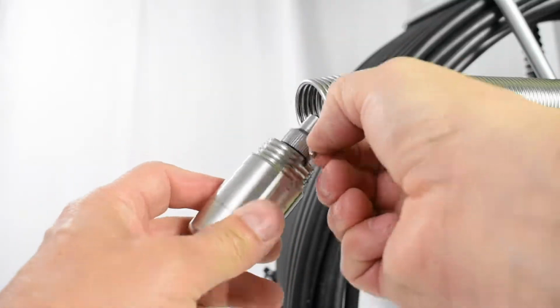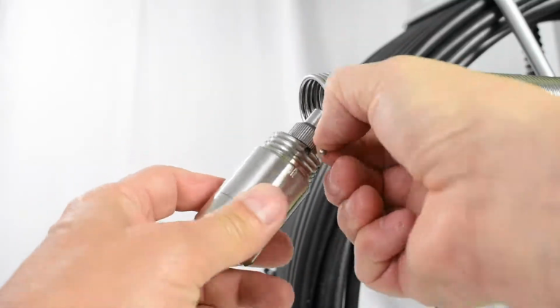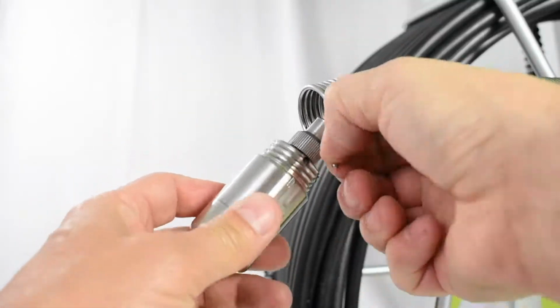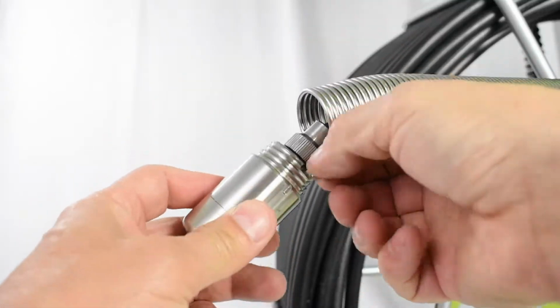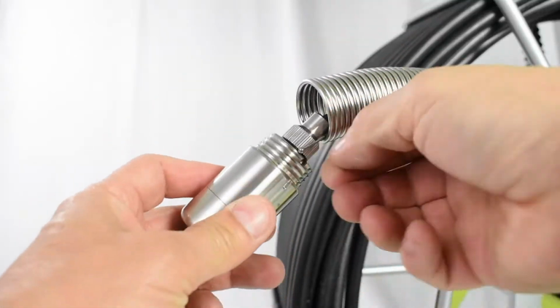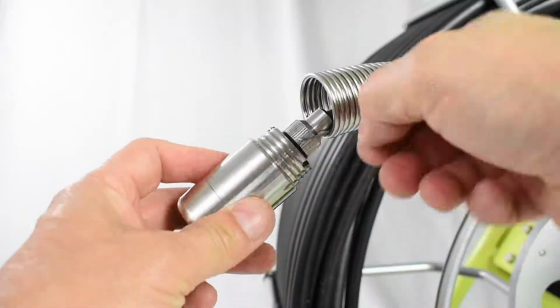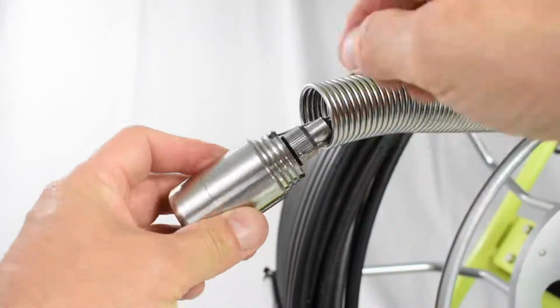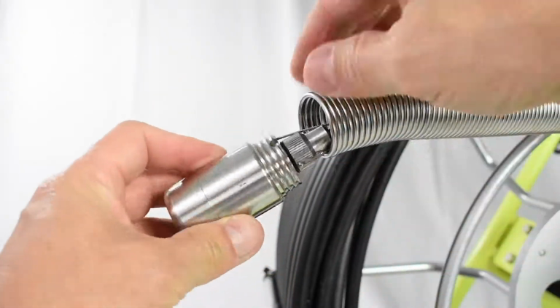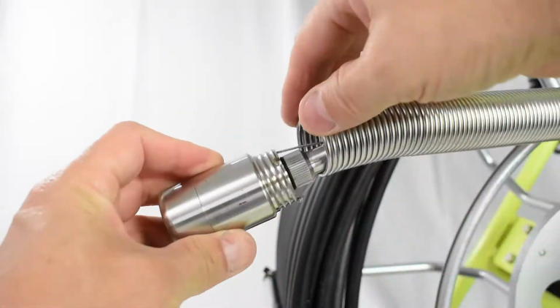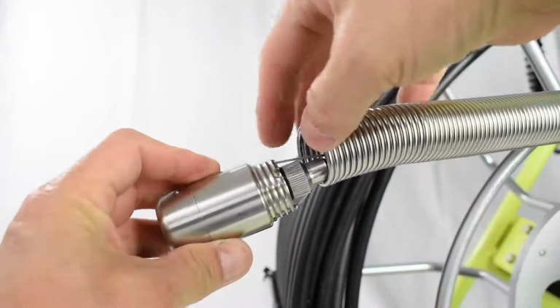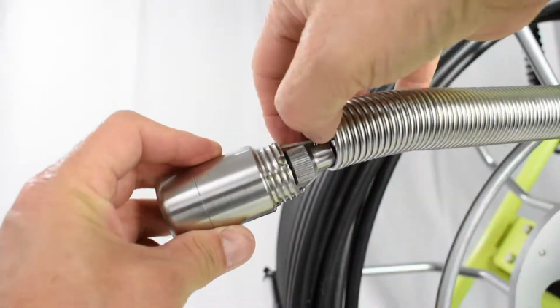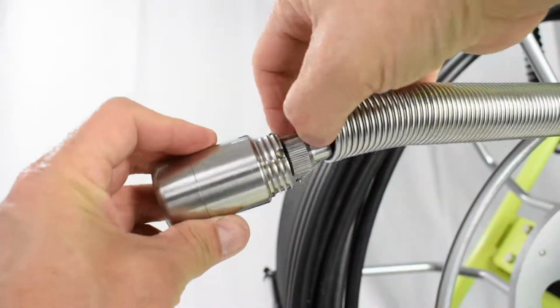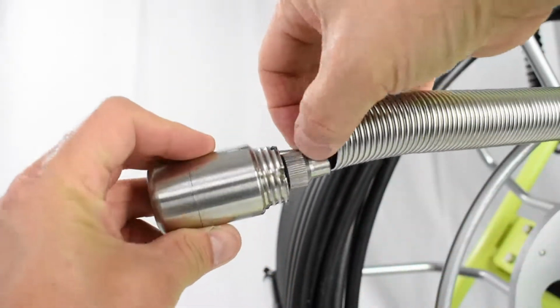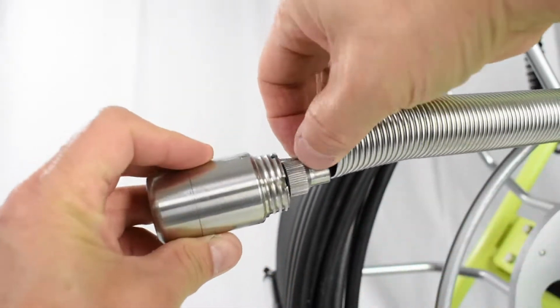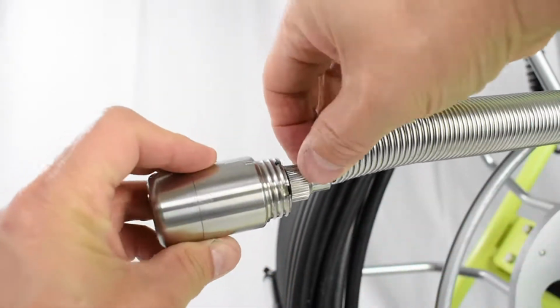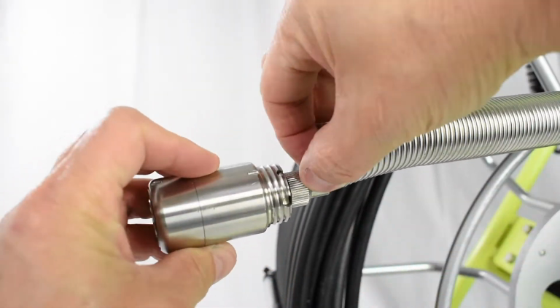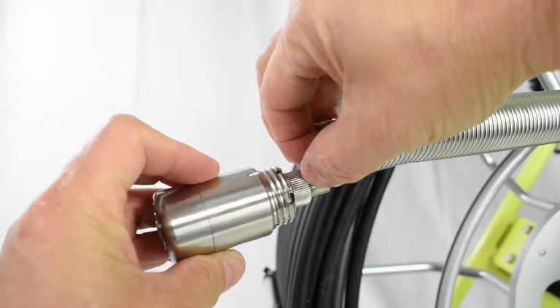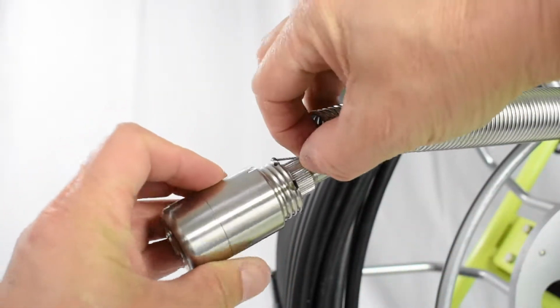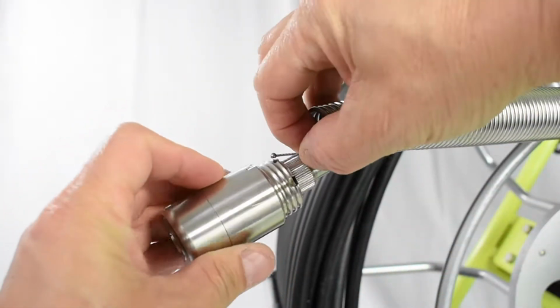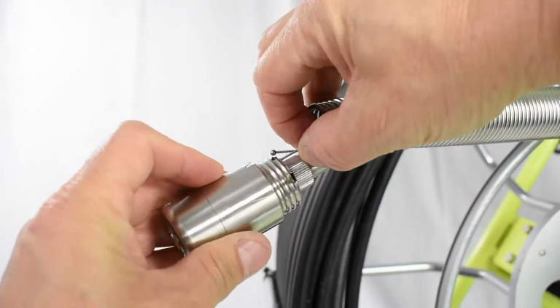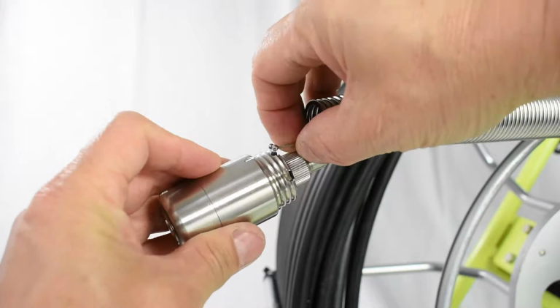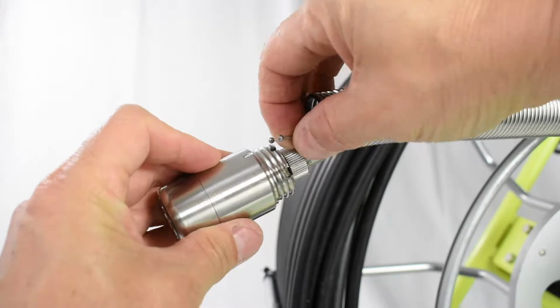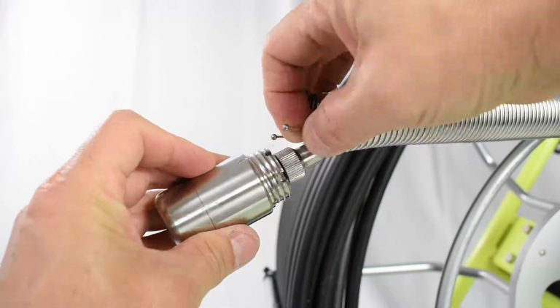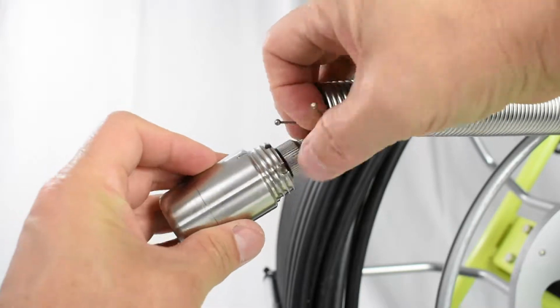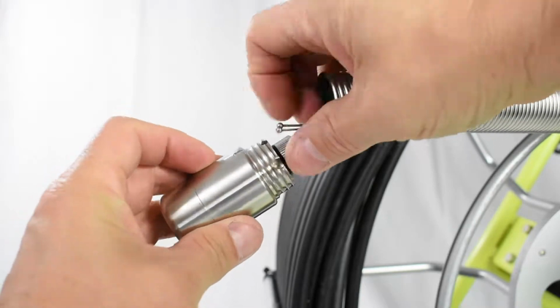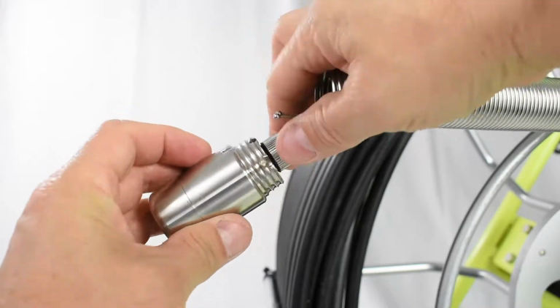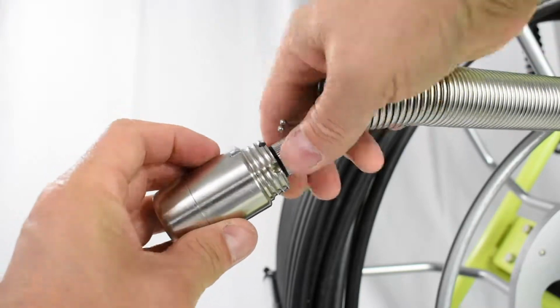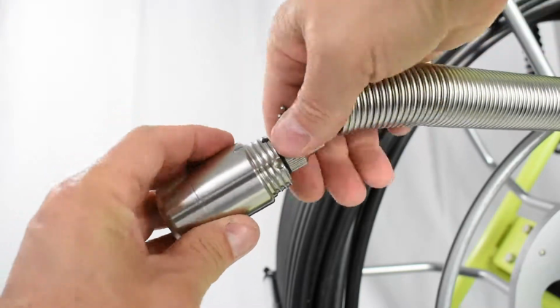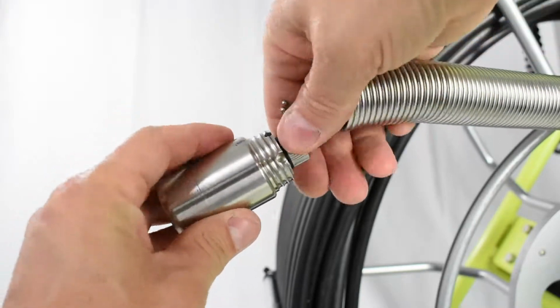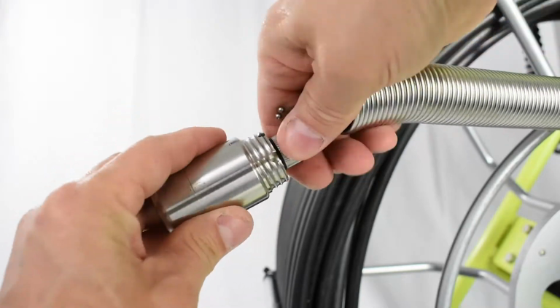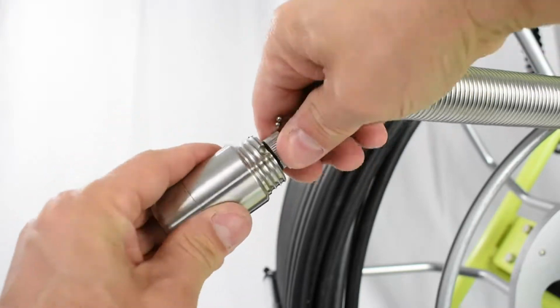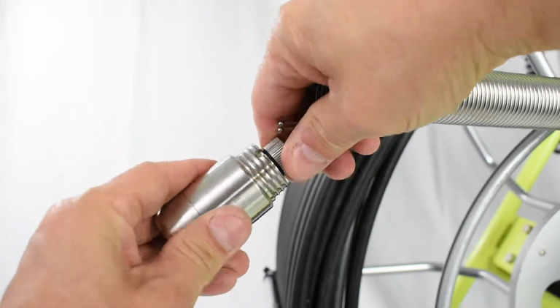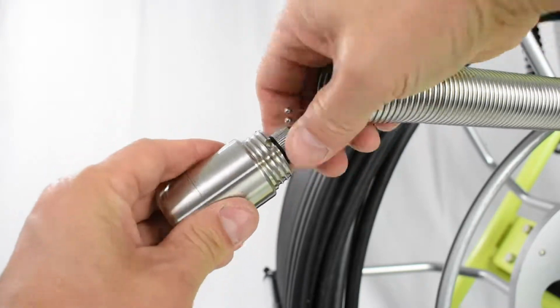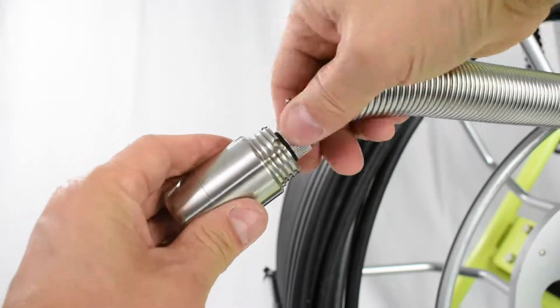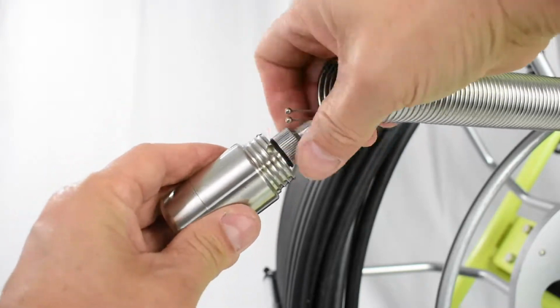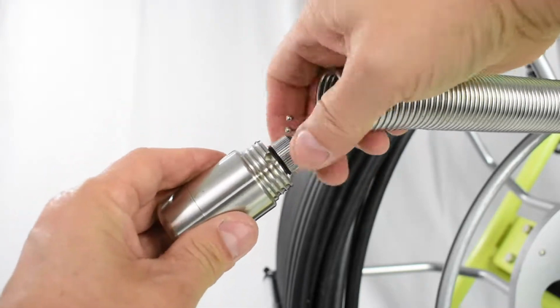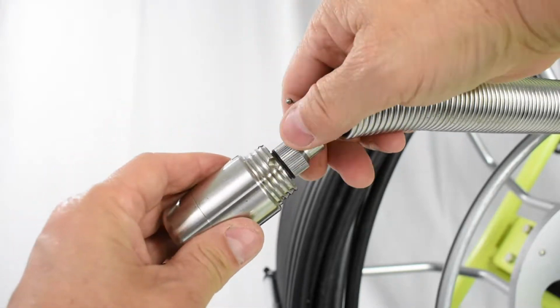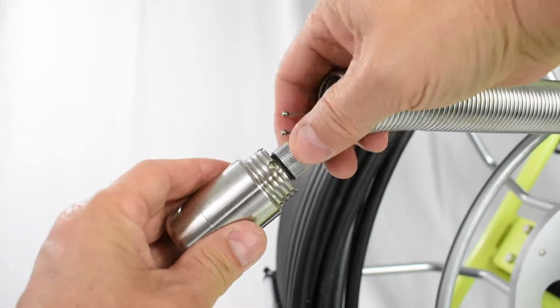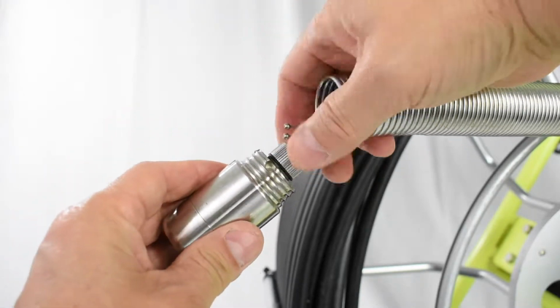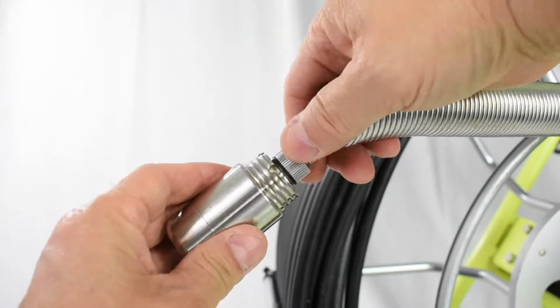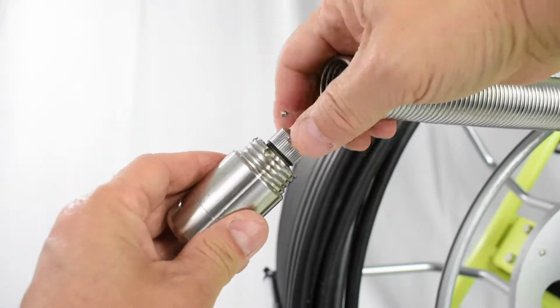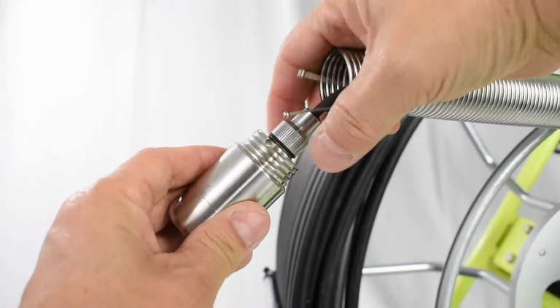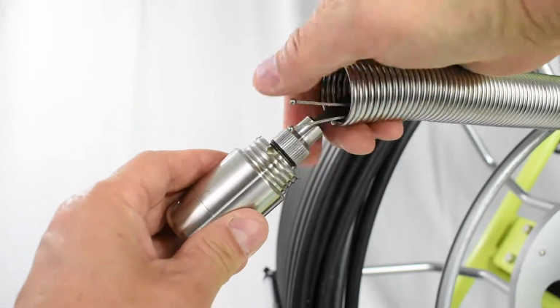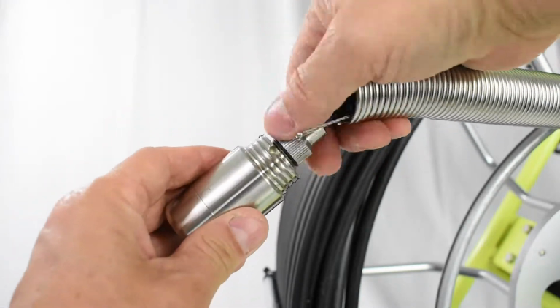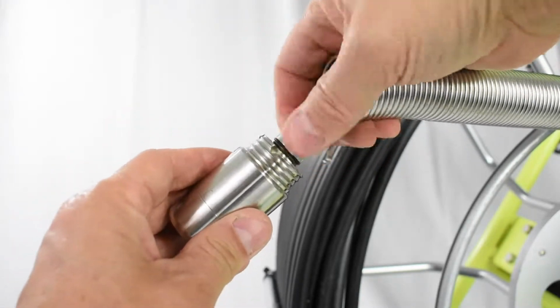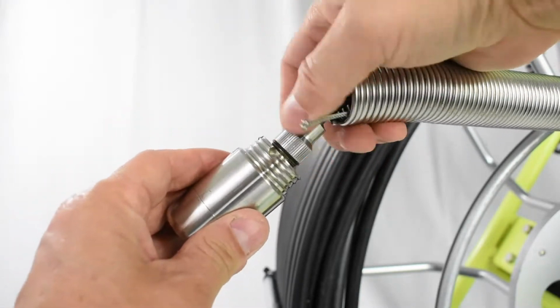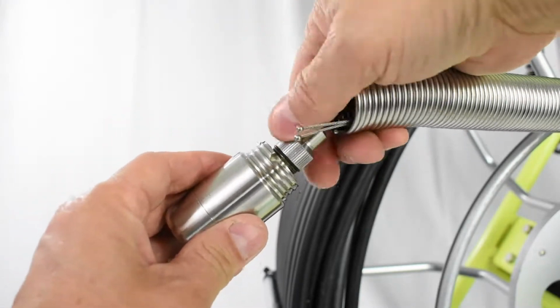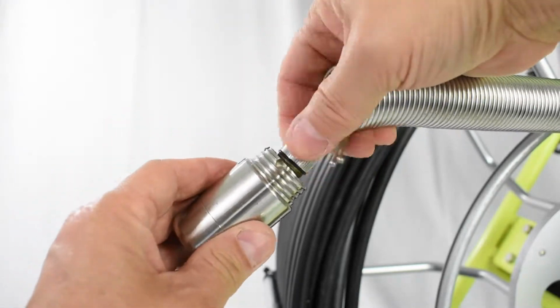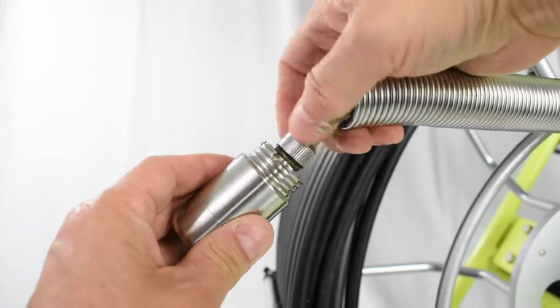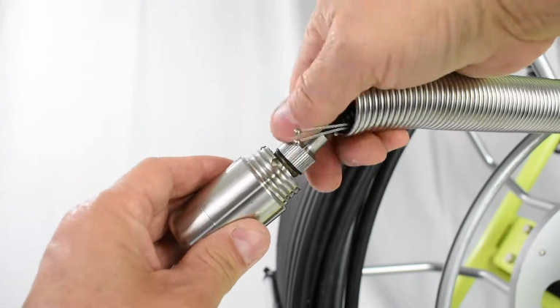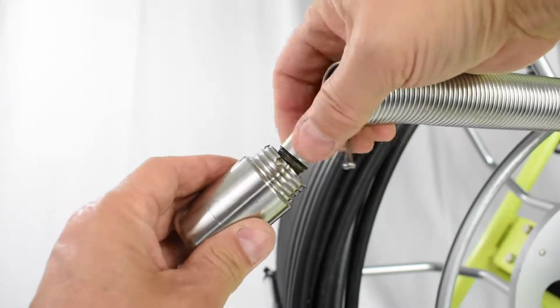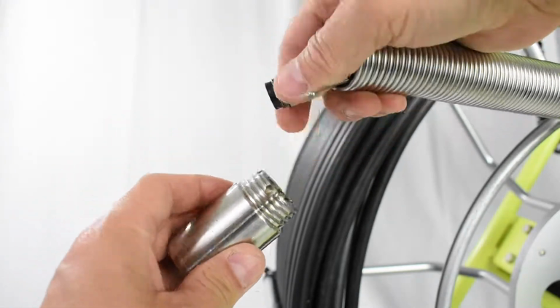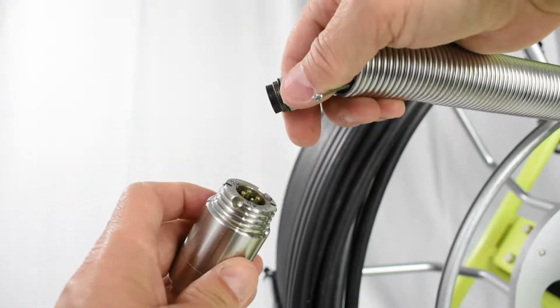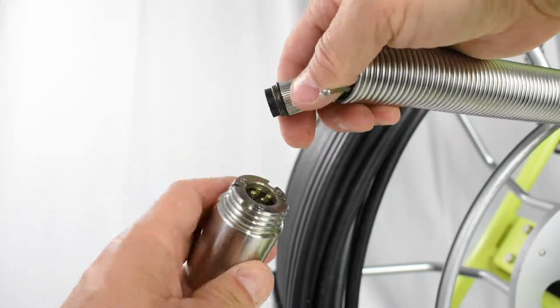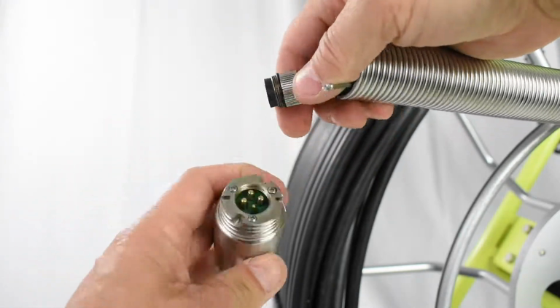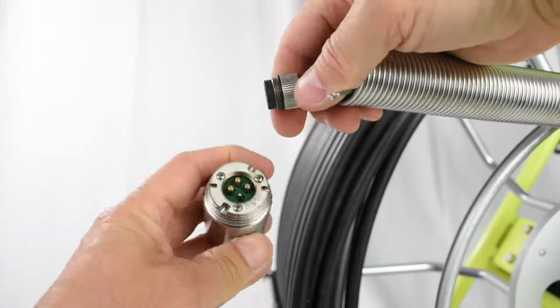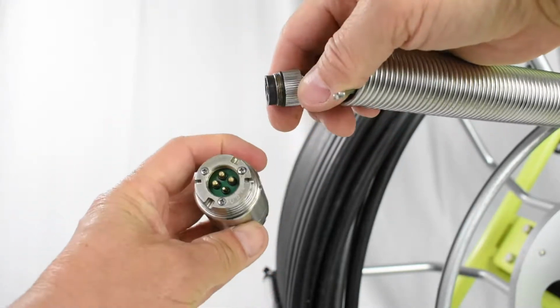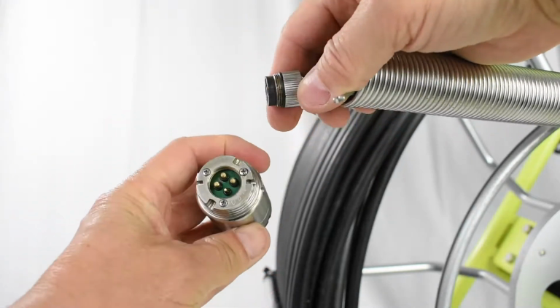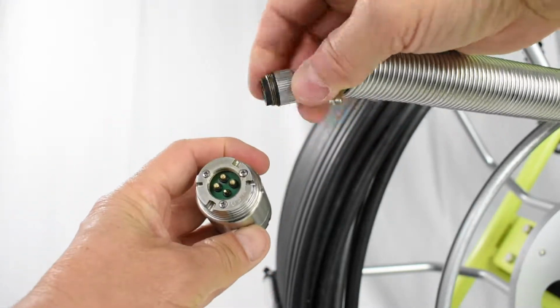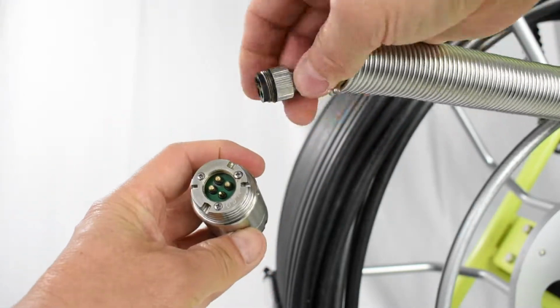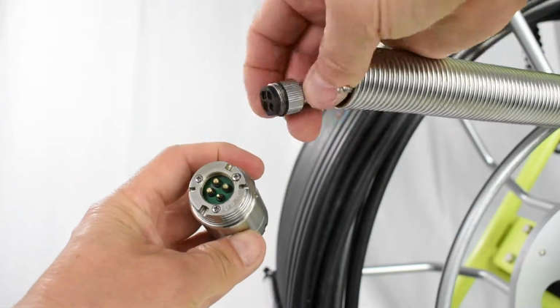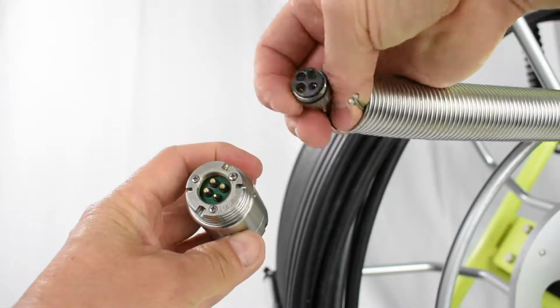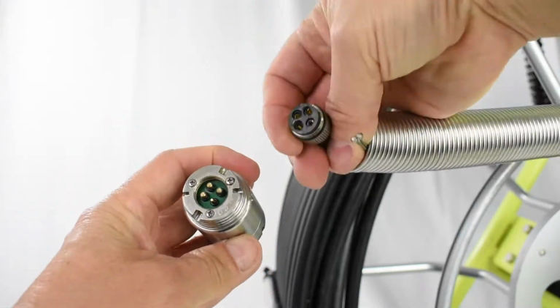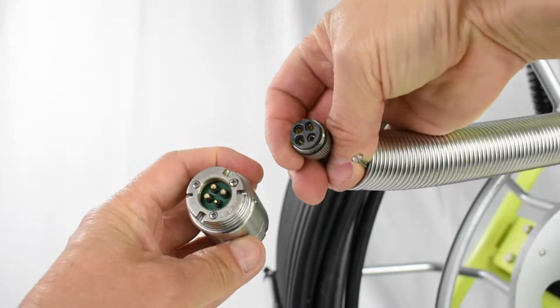Remove the strain reliefs from the notches in the camera head. Unscrew the bushing and your camera head is removed.